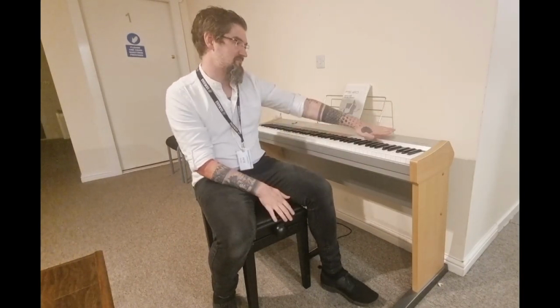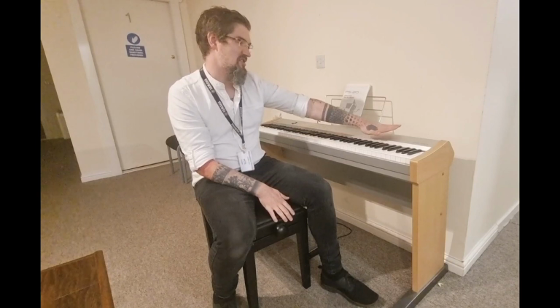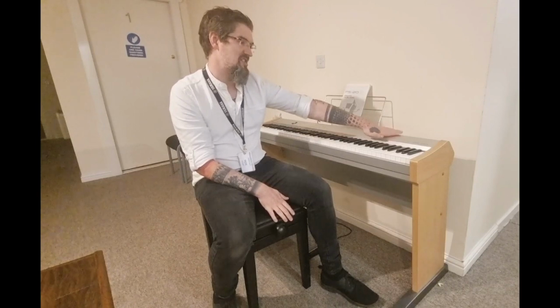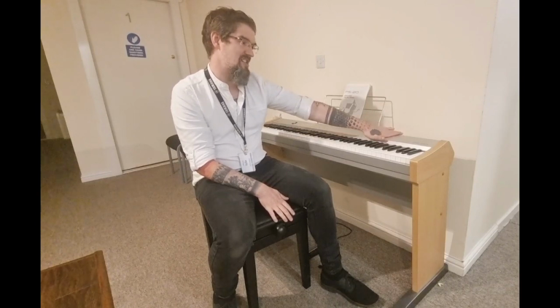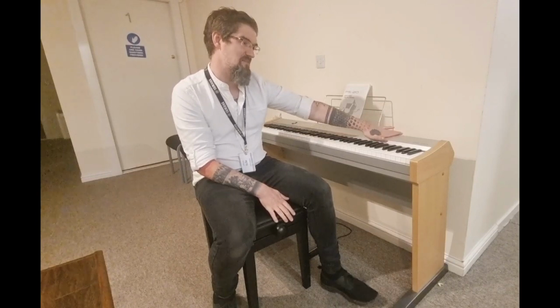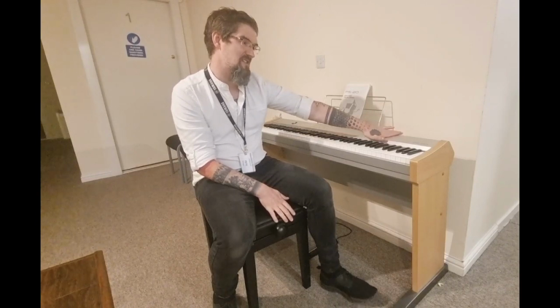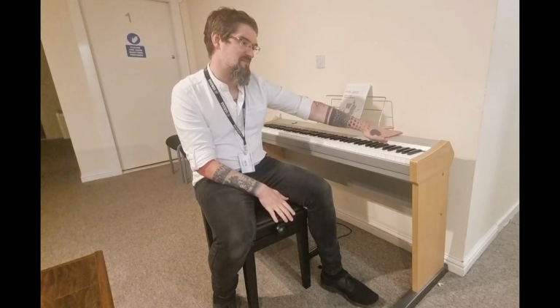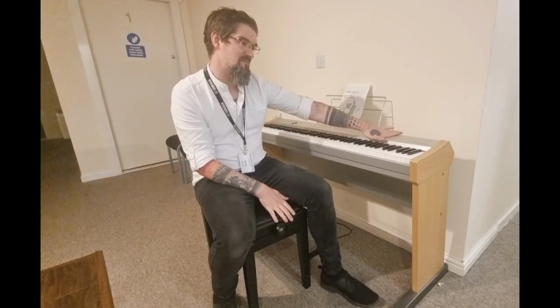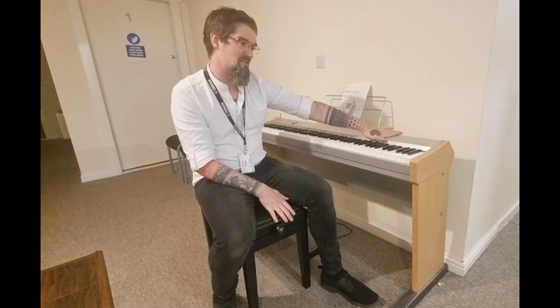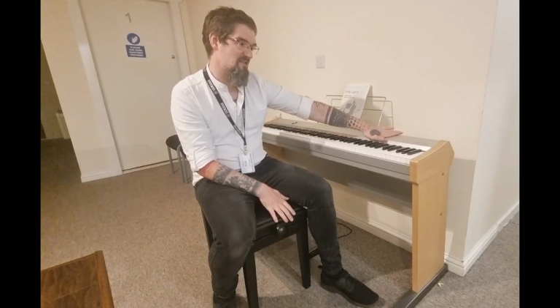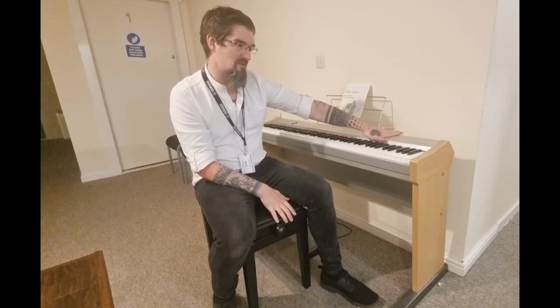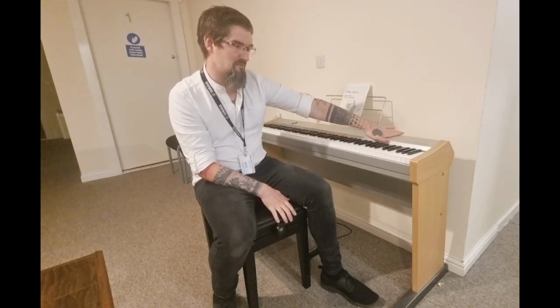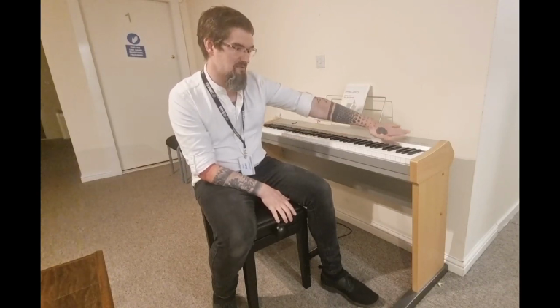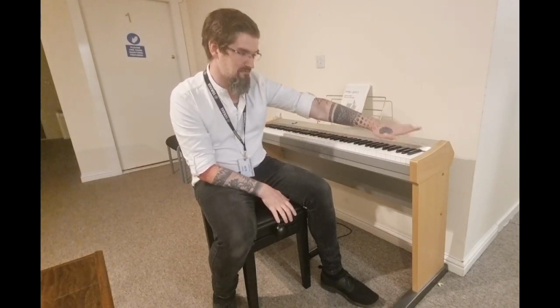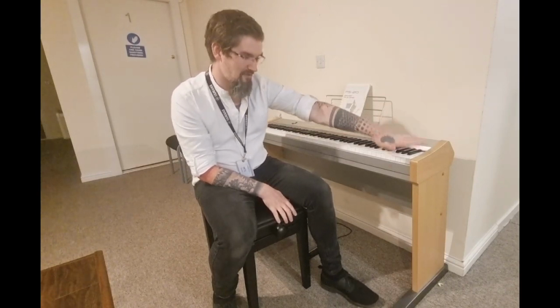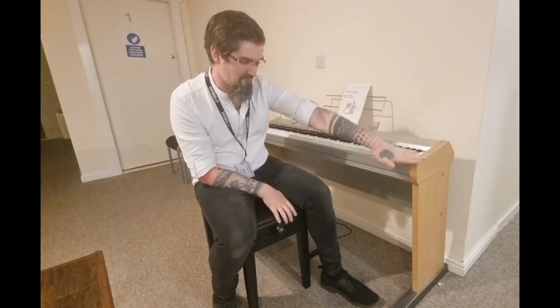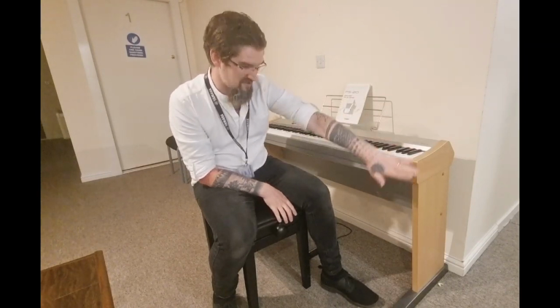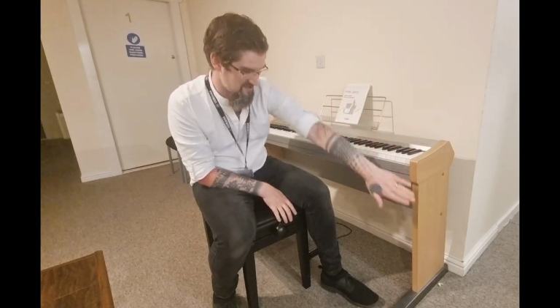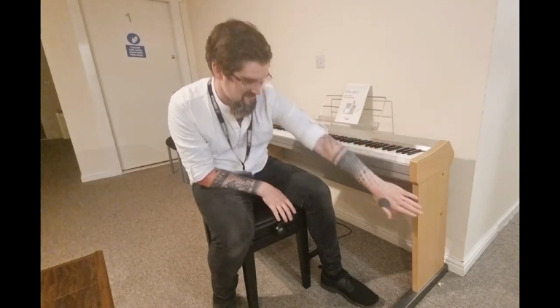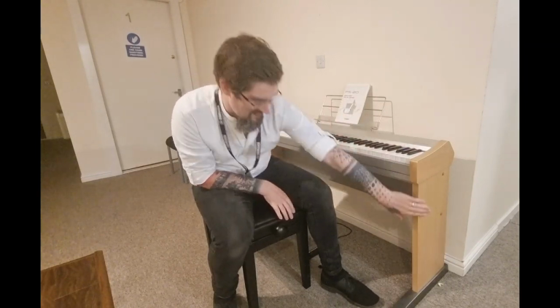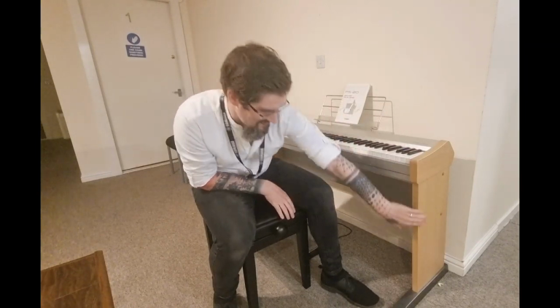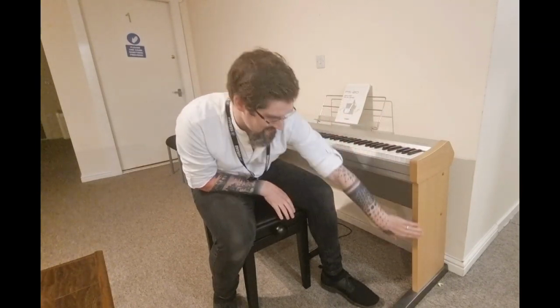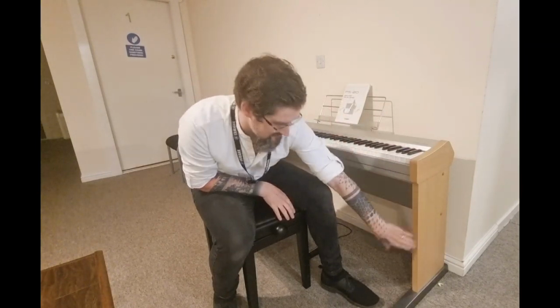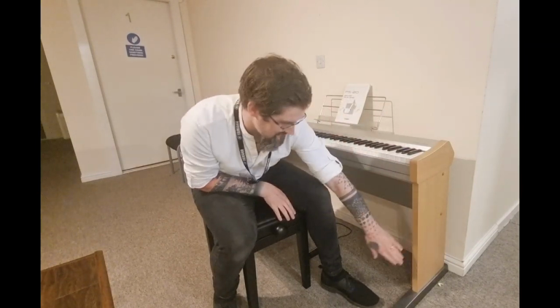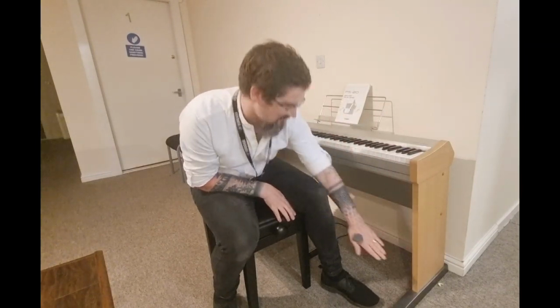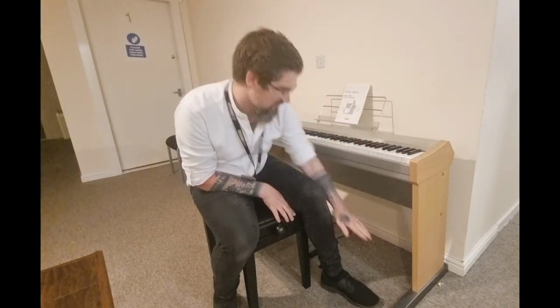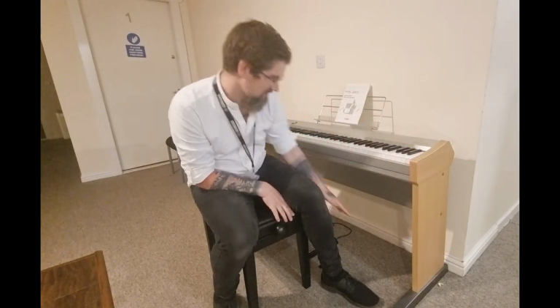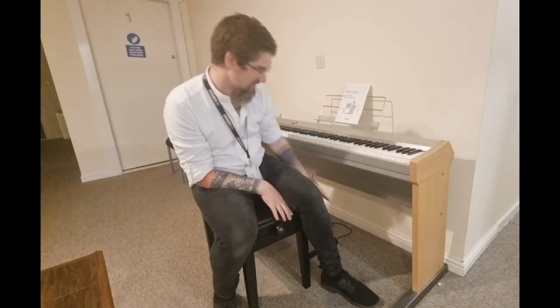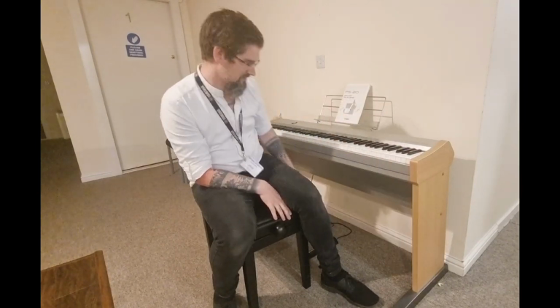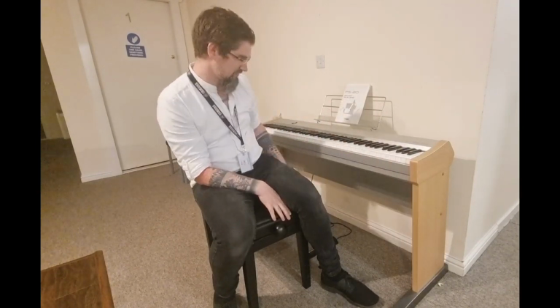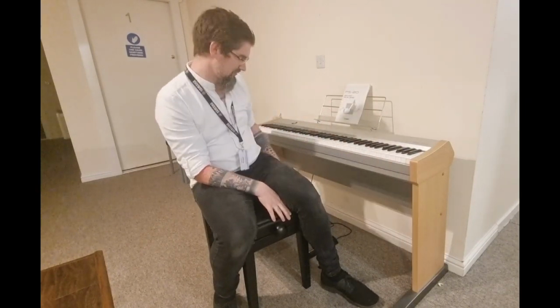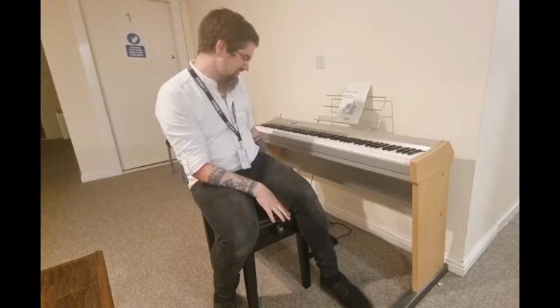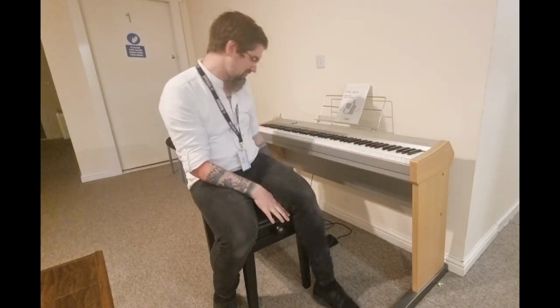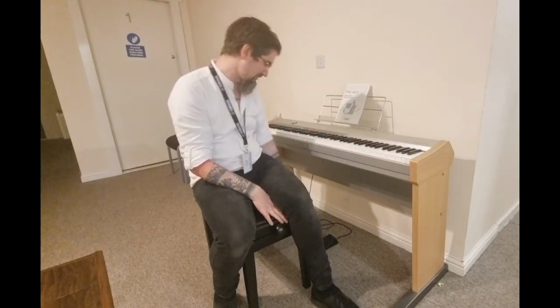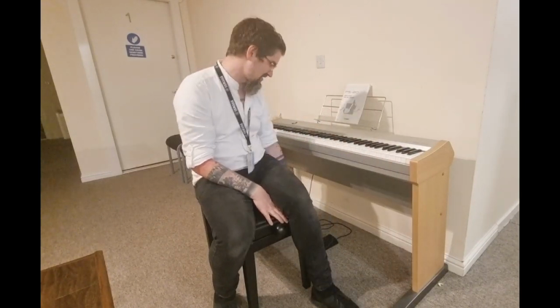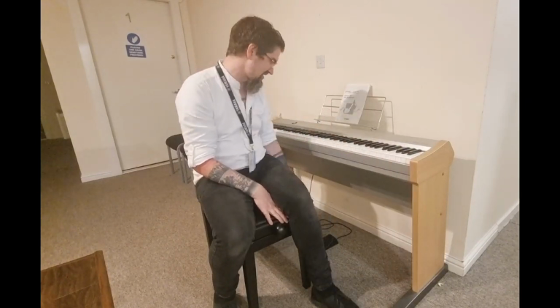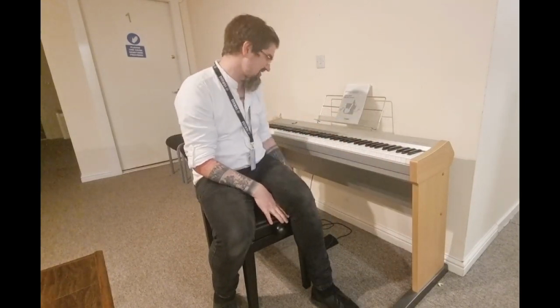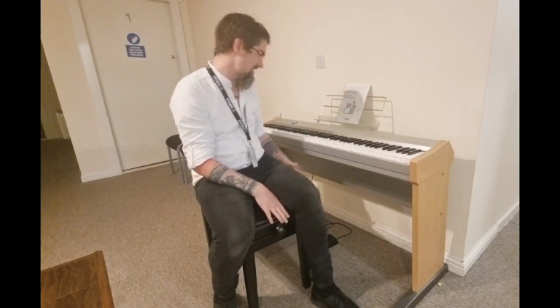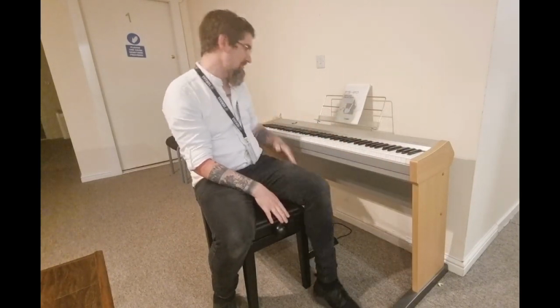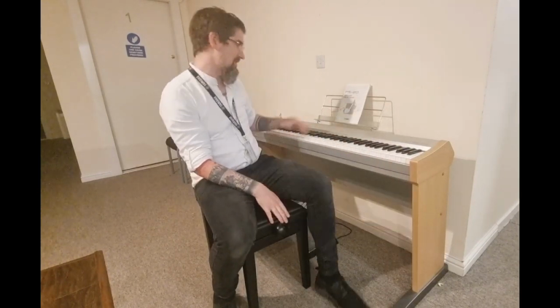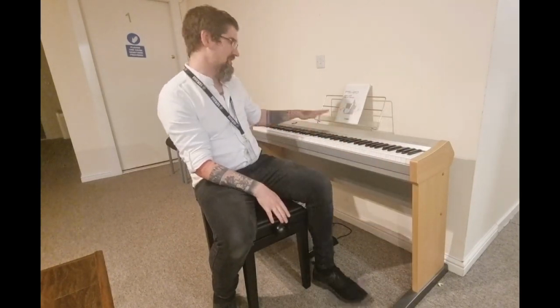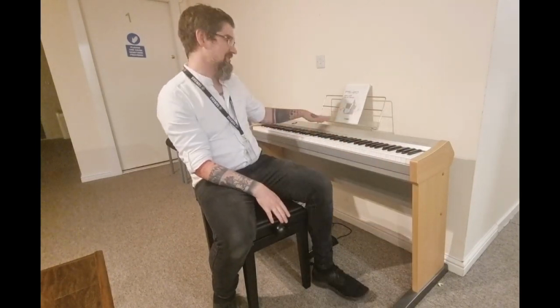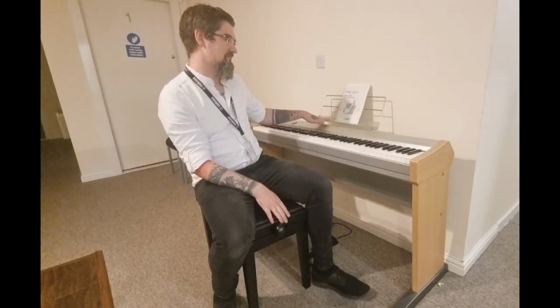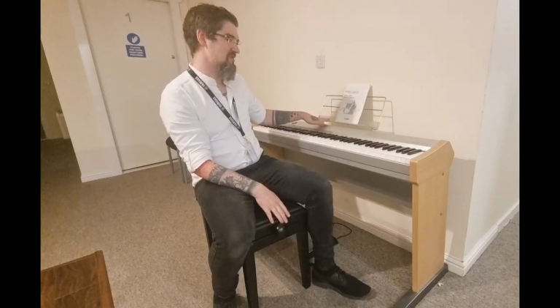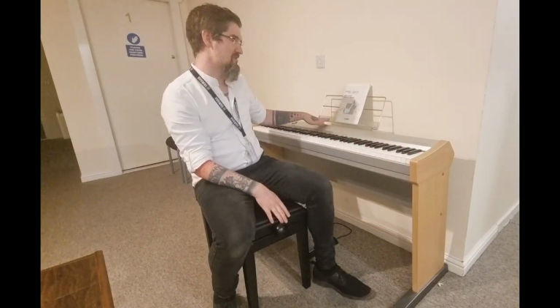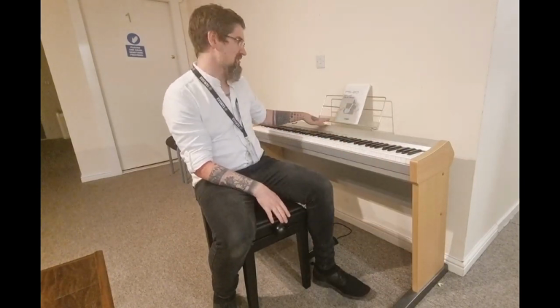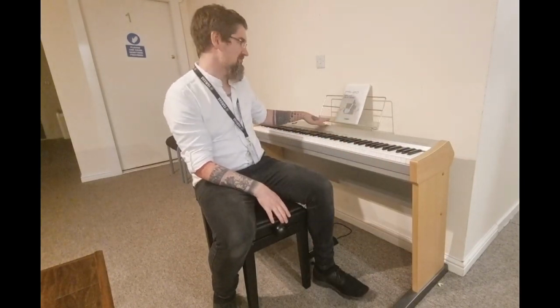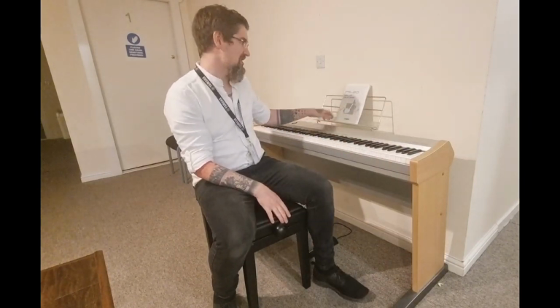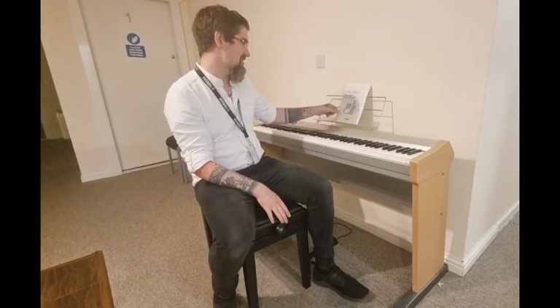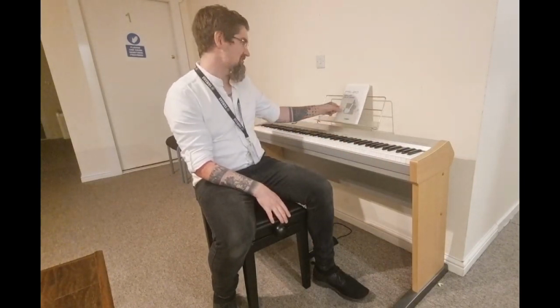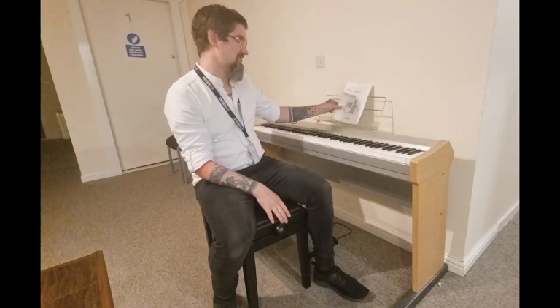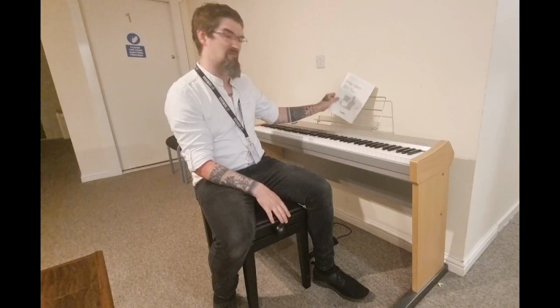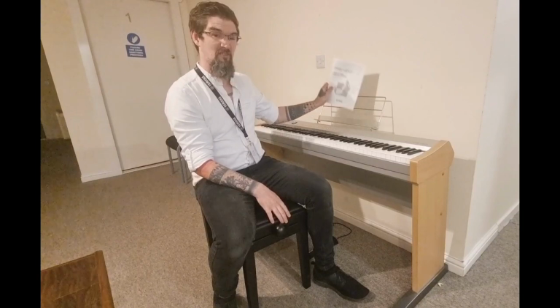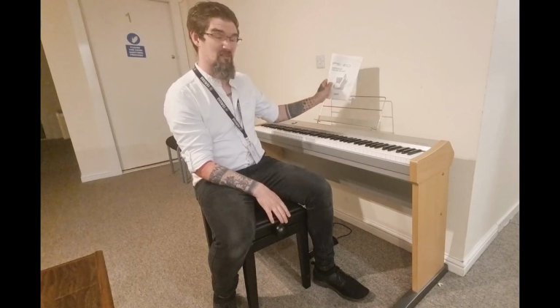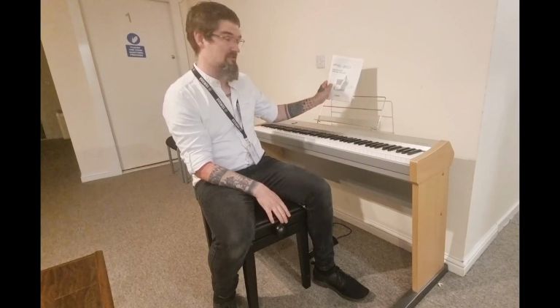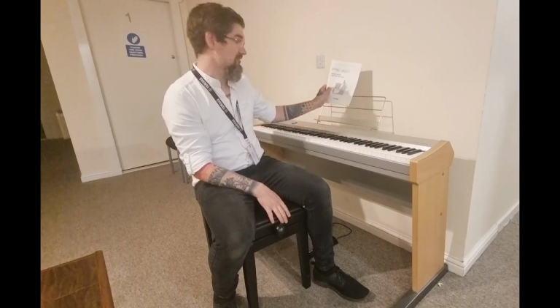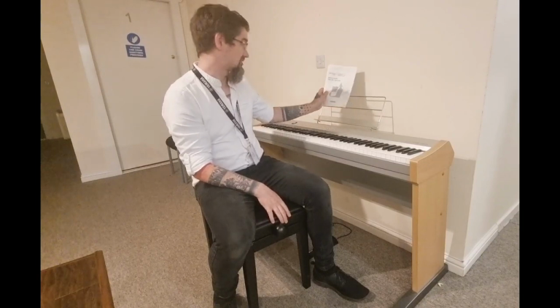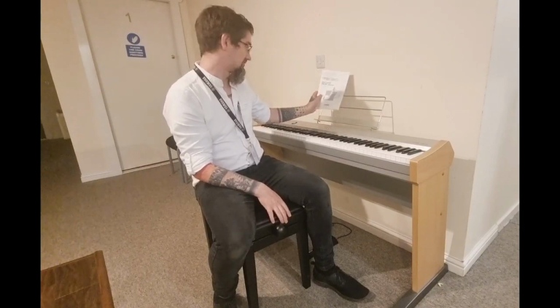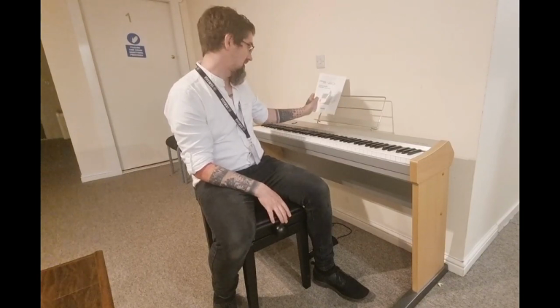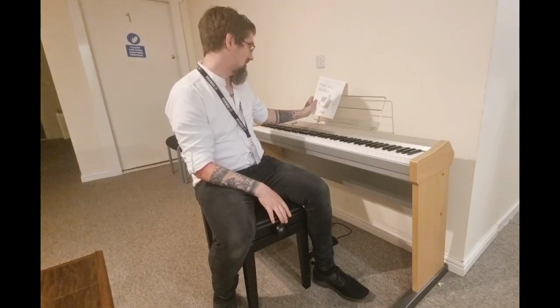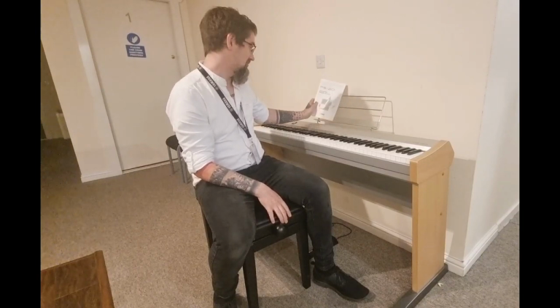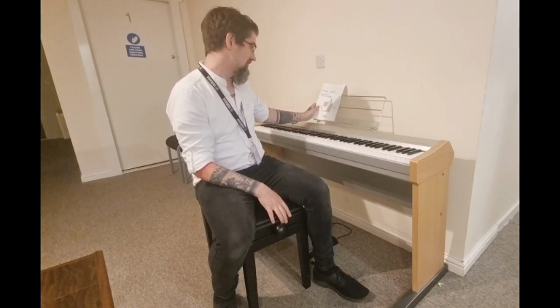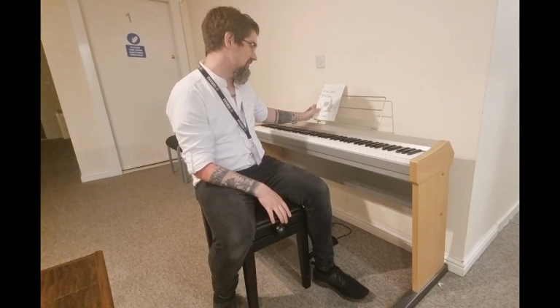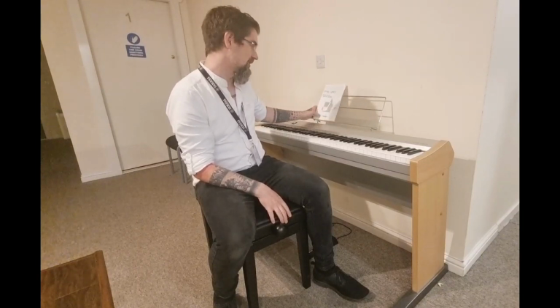It has a brushed aluminium top with the stand all included, along with the sustain pedal and music rest. We've also got the original manual here.